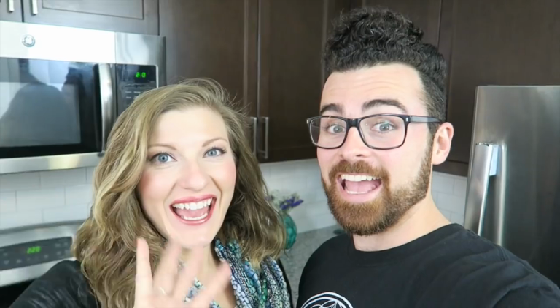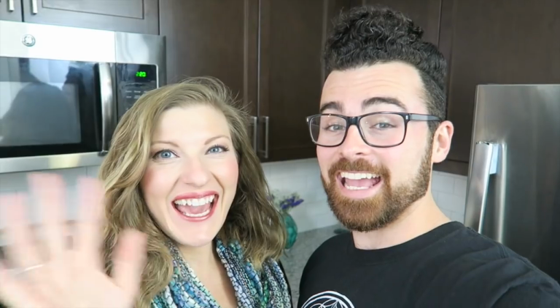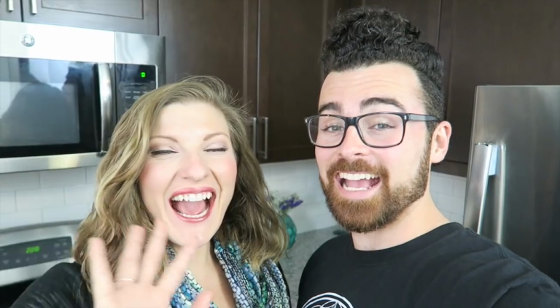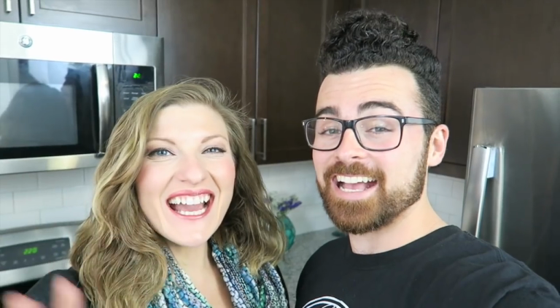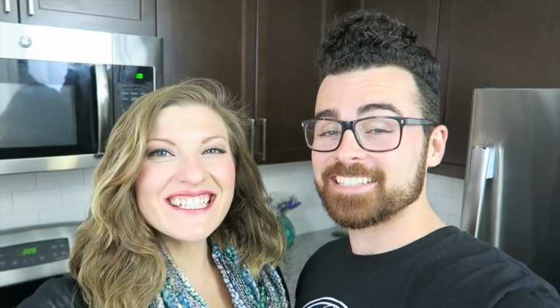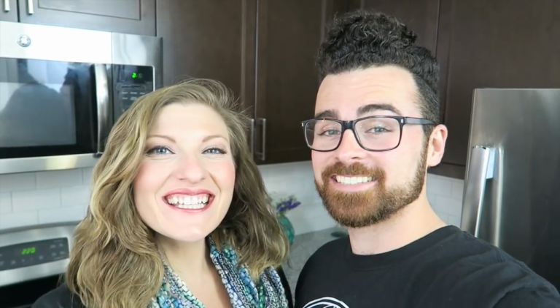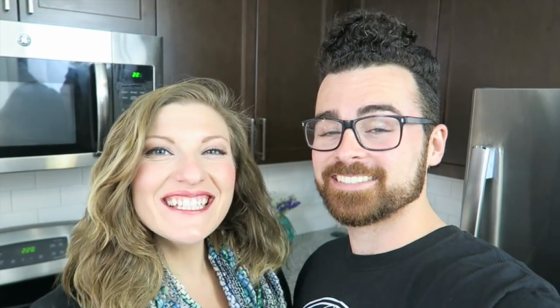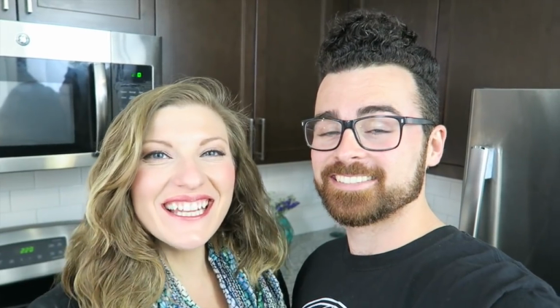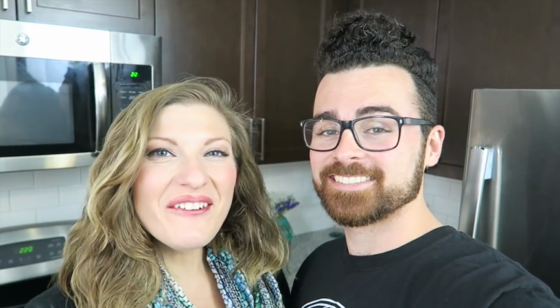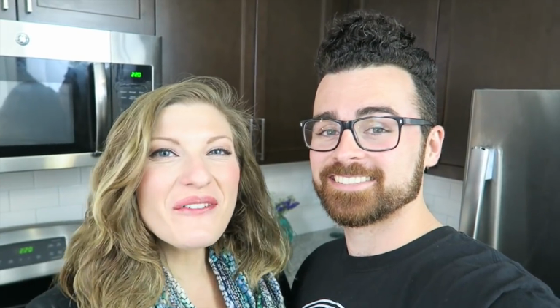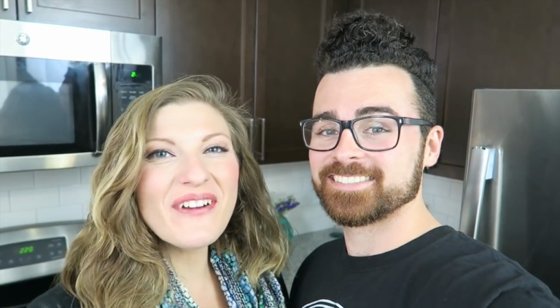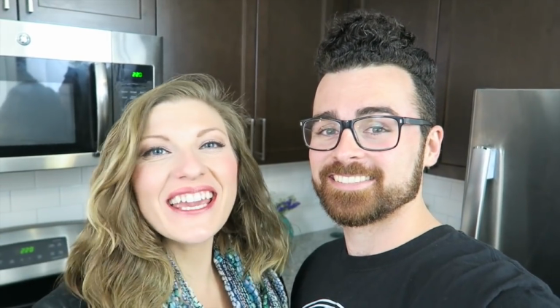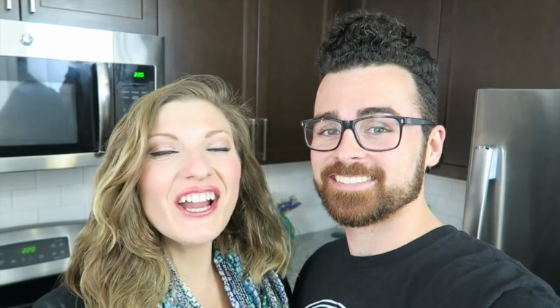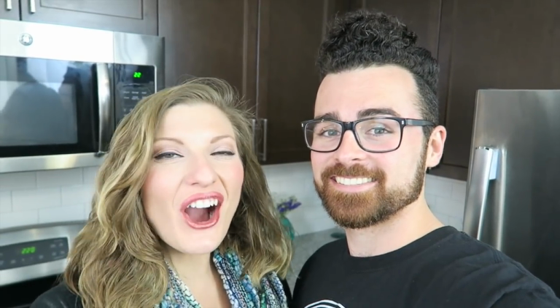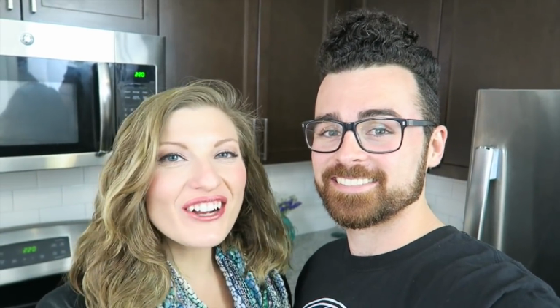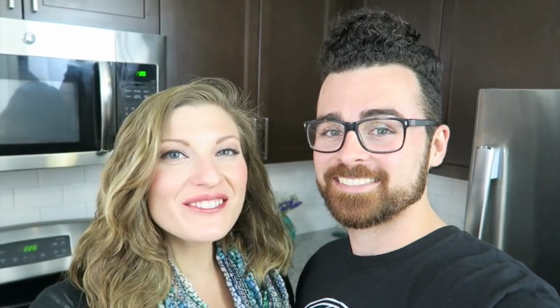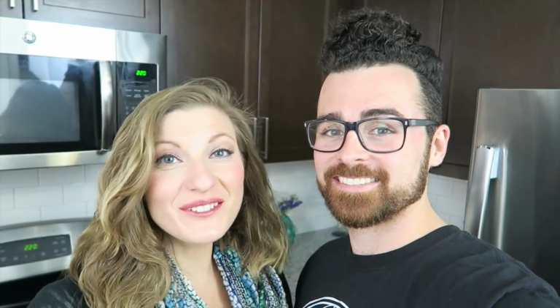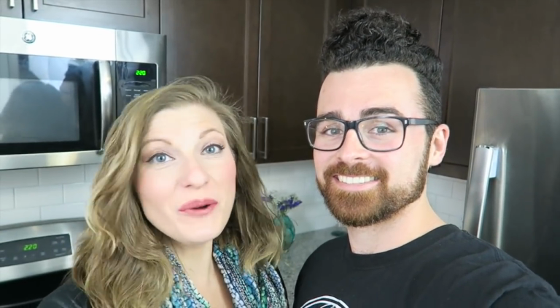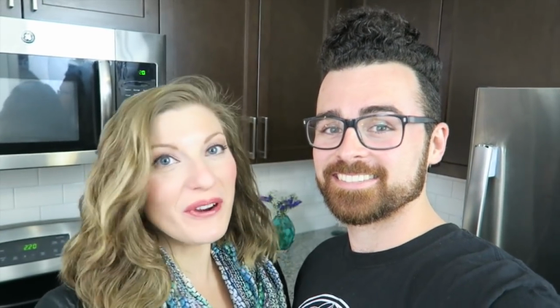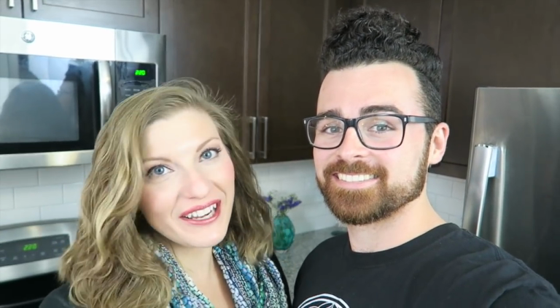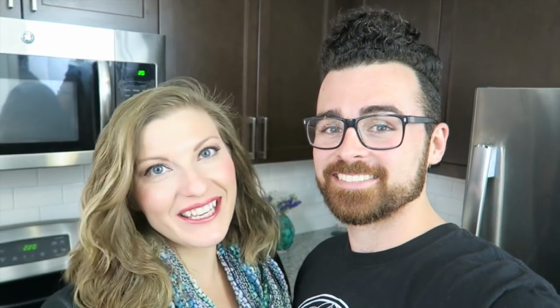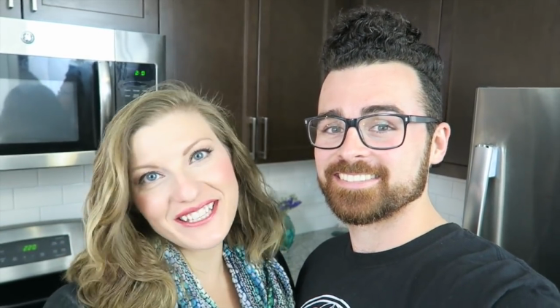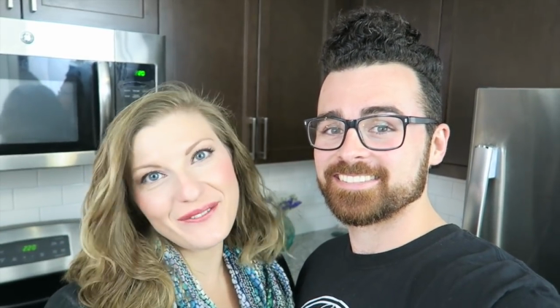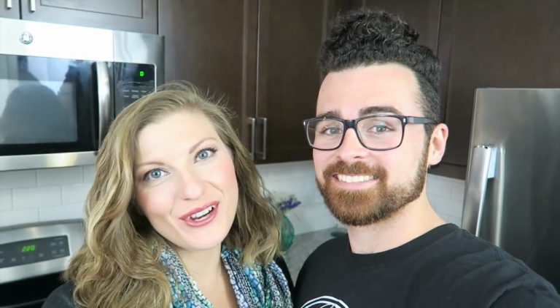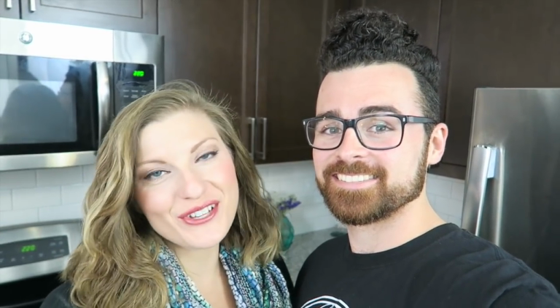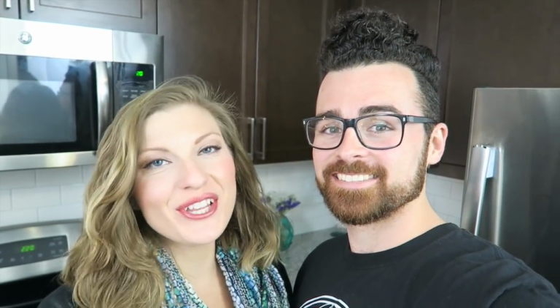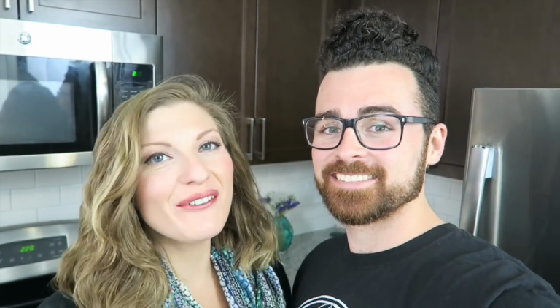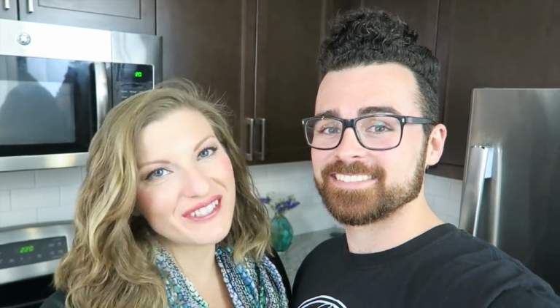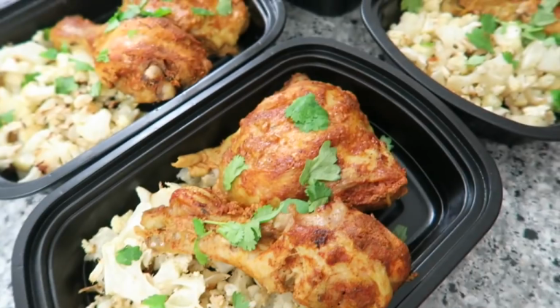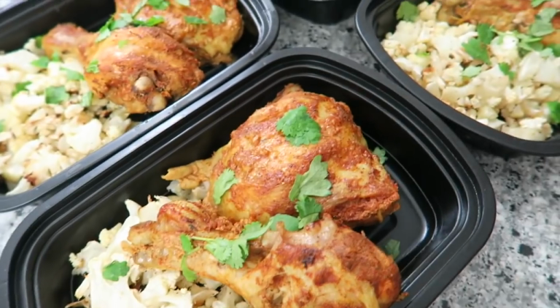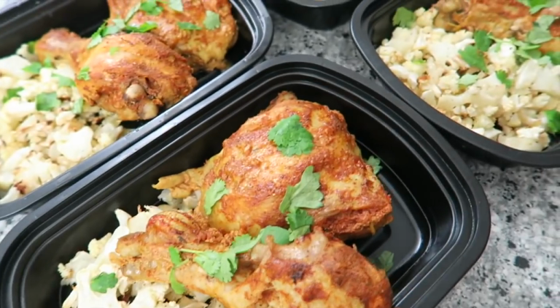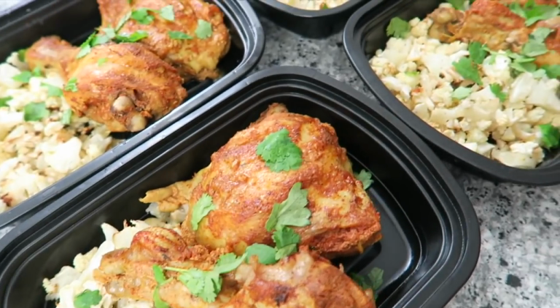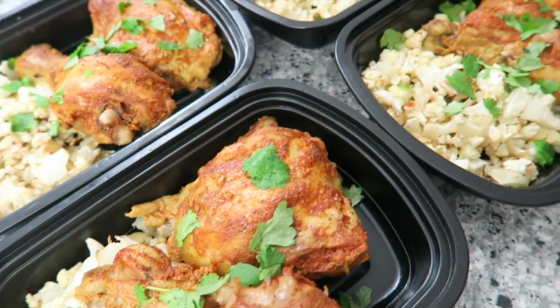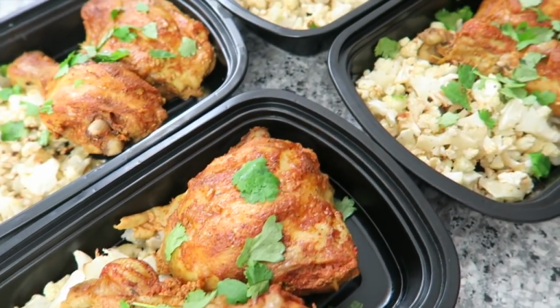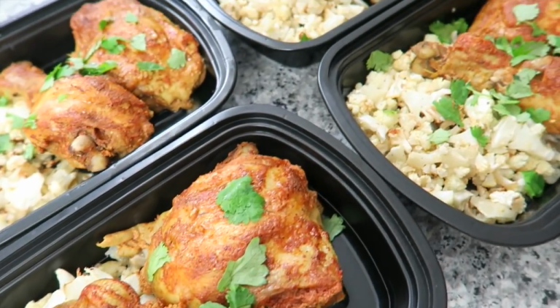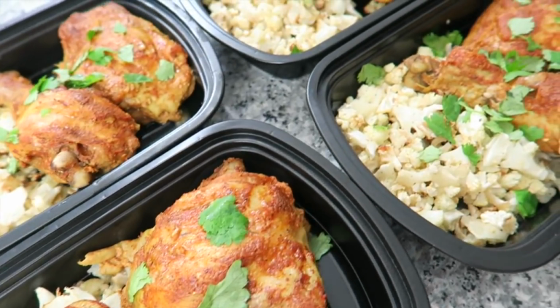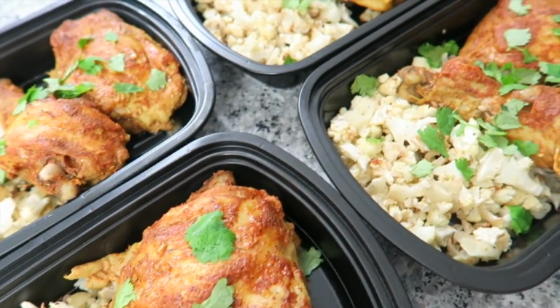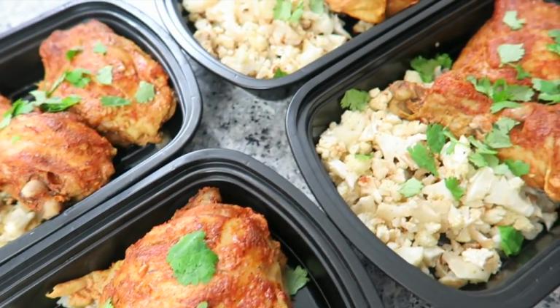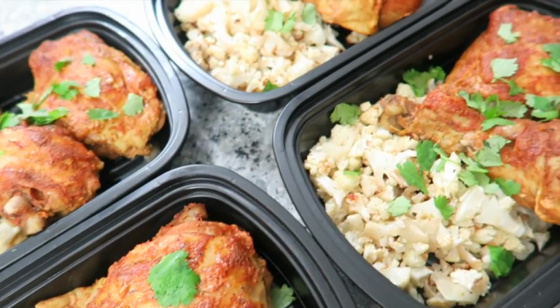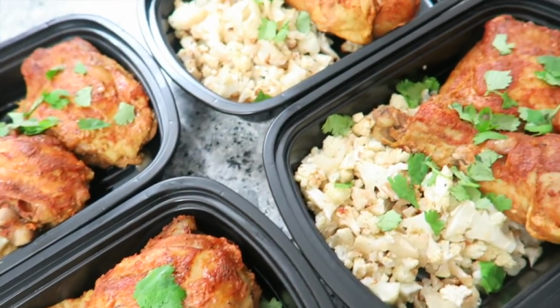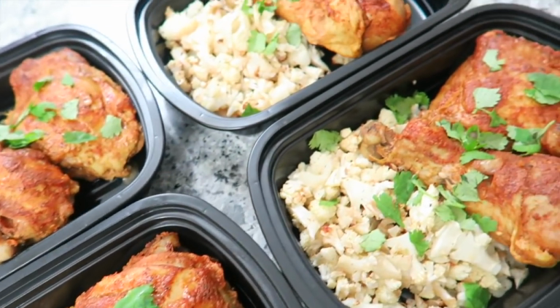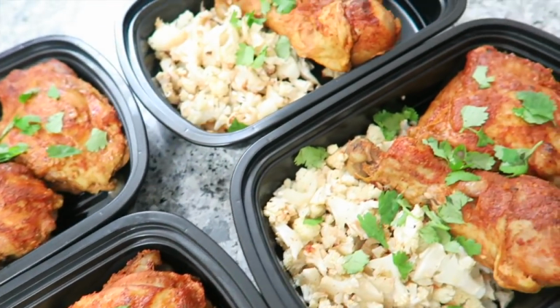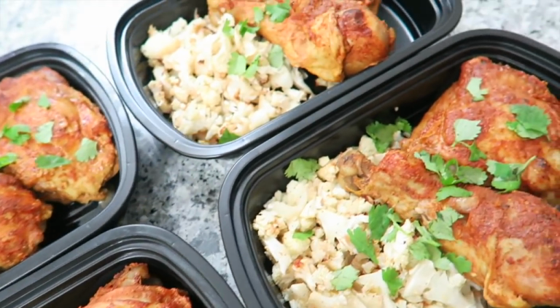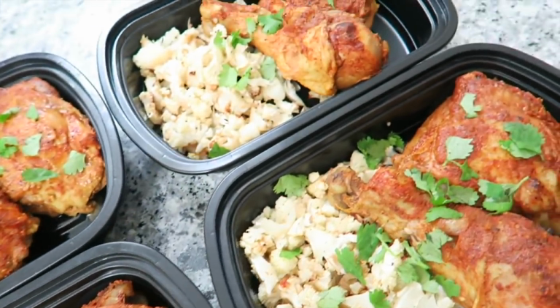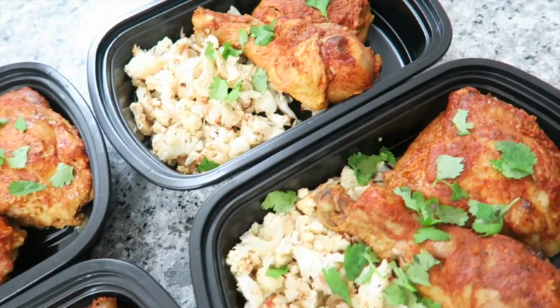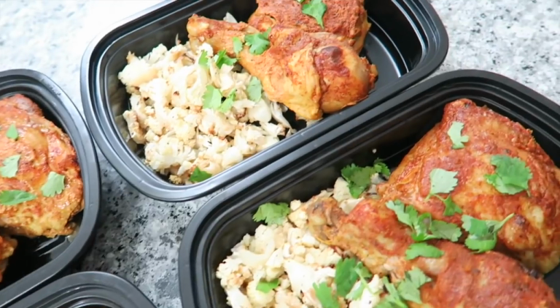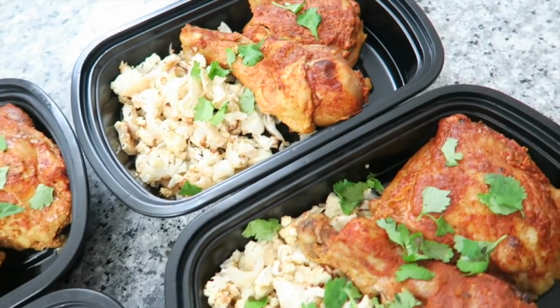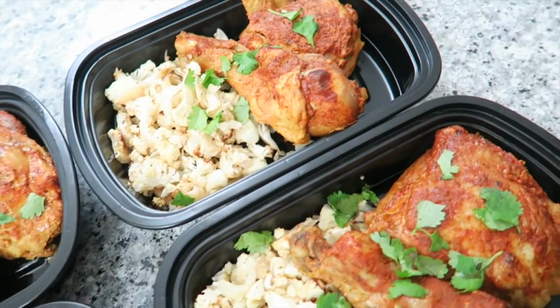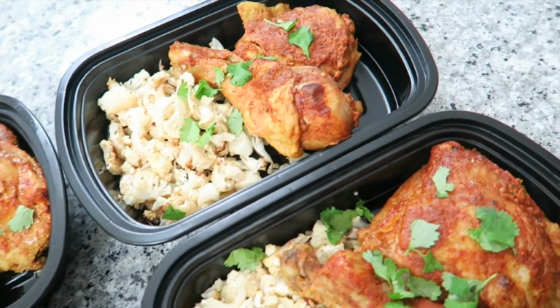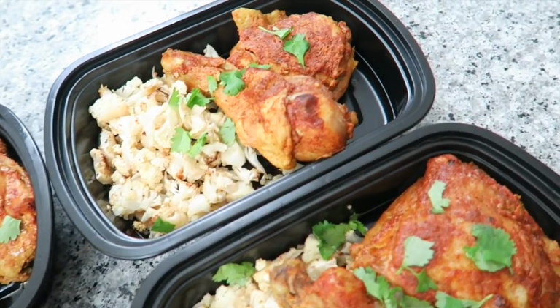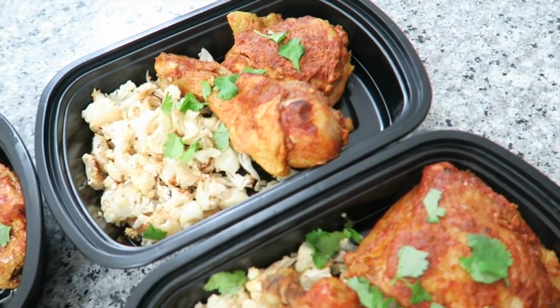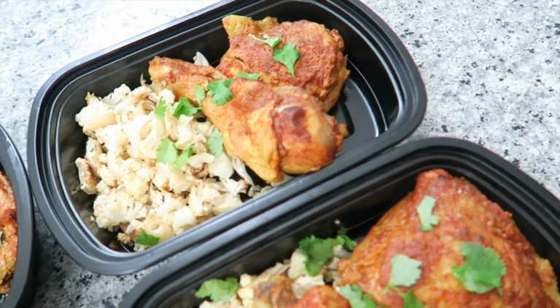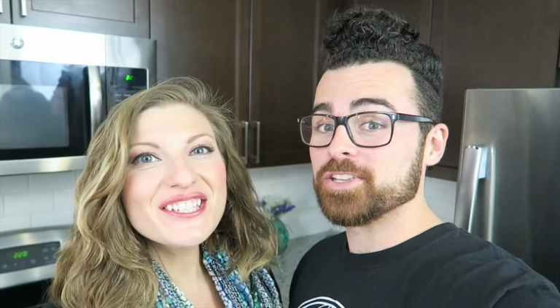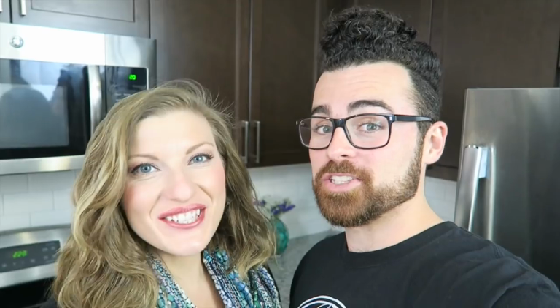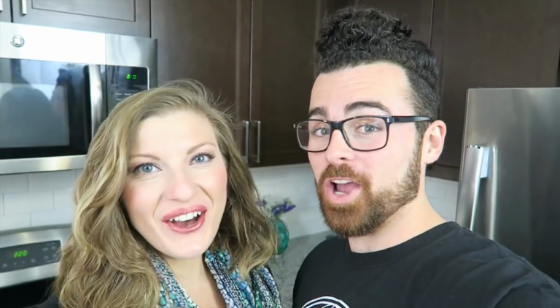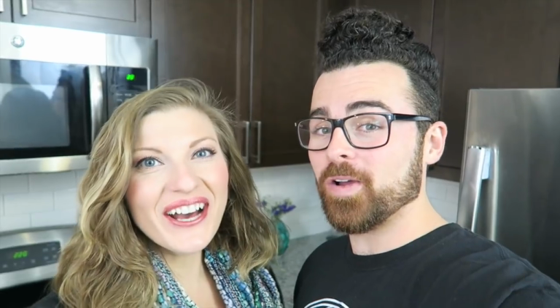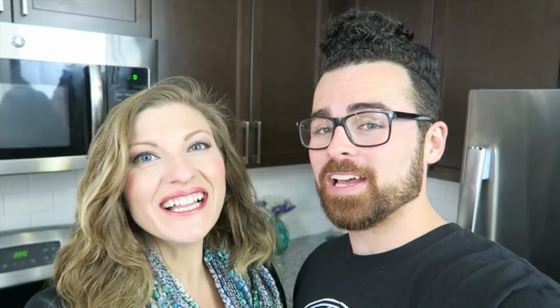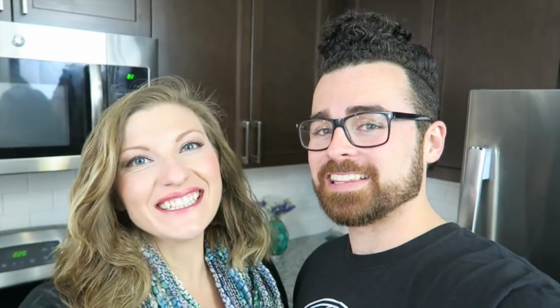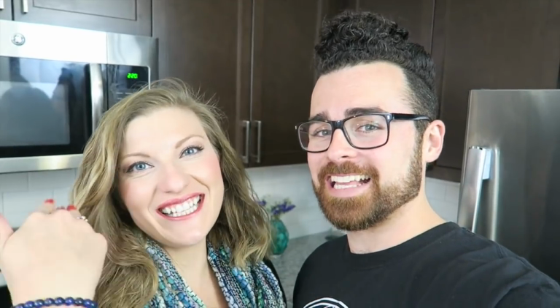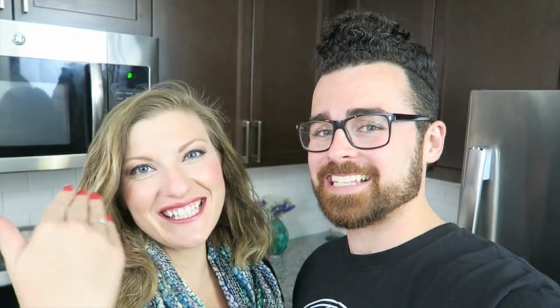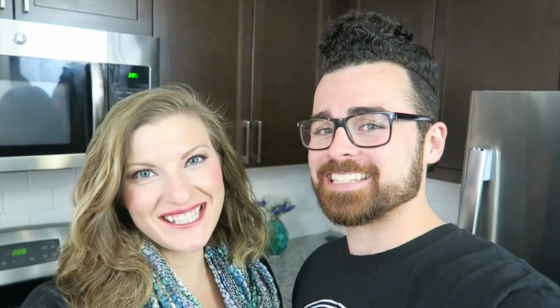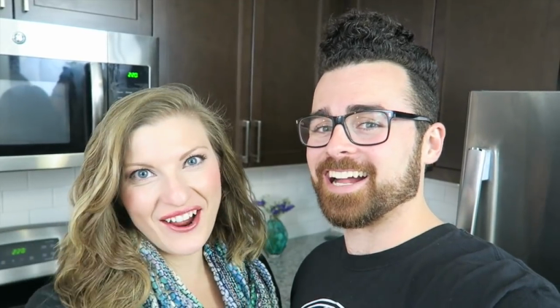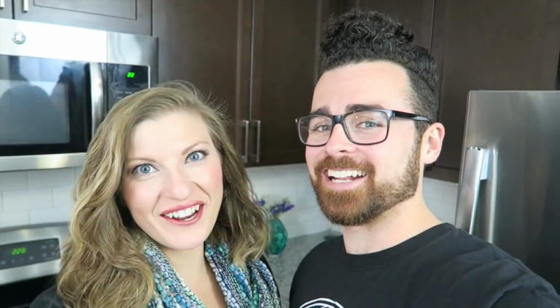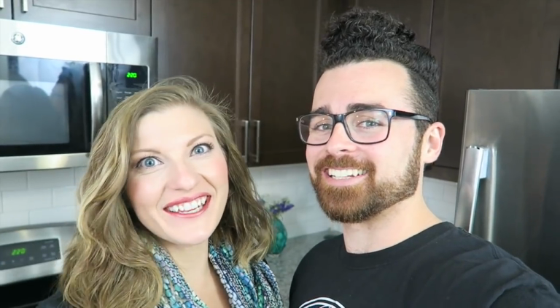Hey guys! Today we're making our super easy version of tandoori chicken. That's right — it's high protein, low carb, so let's get started.